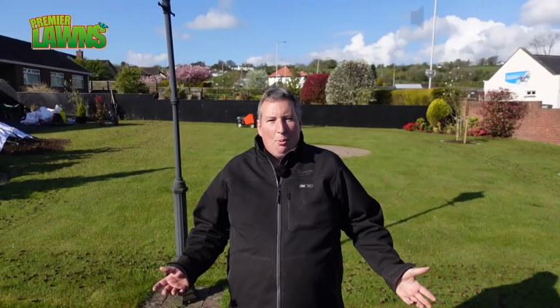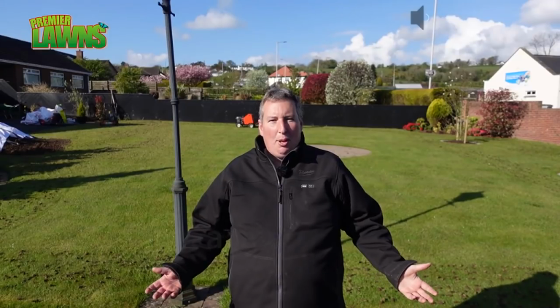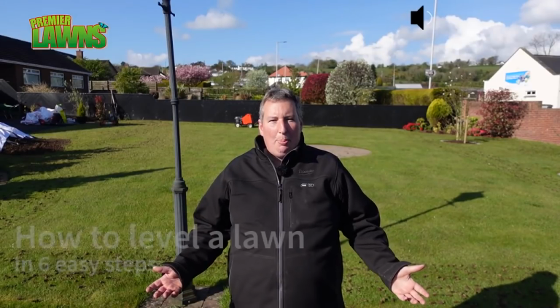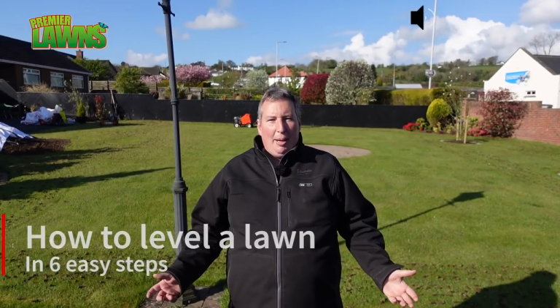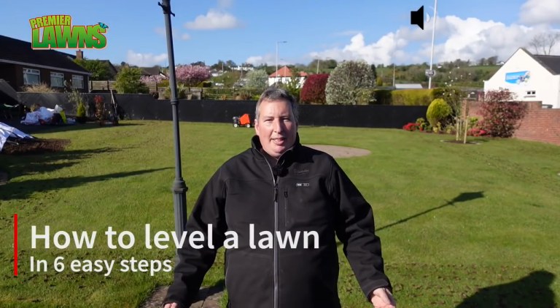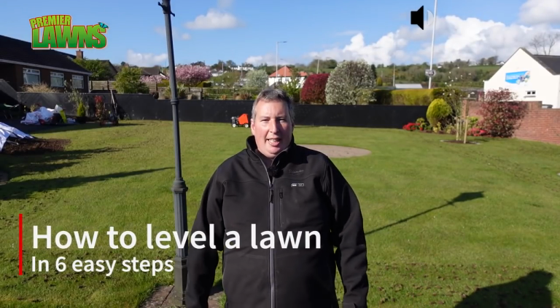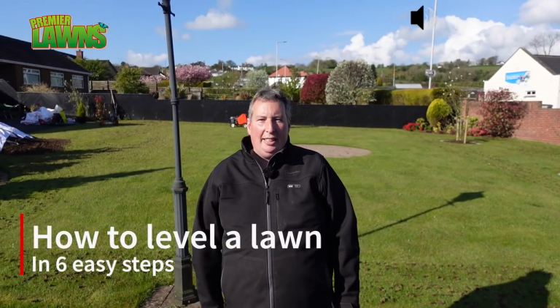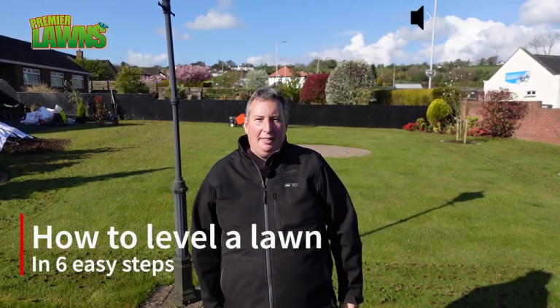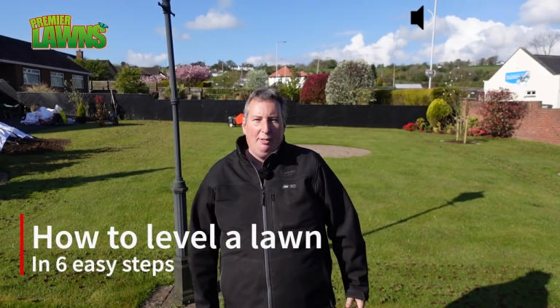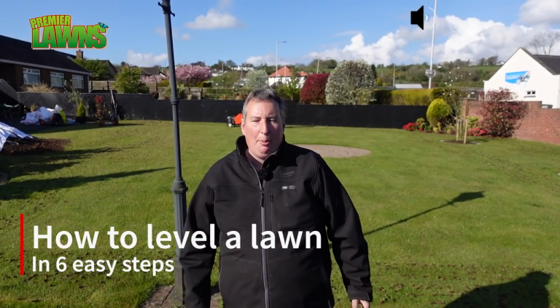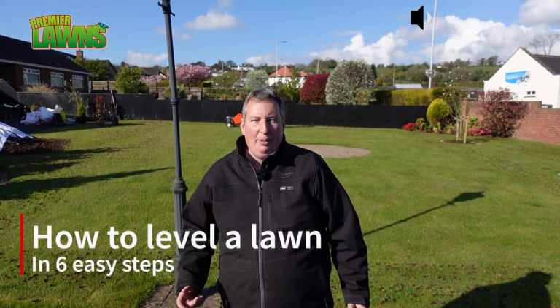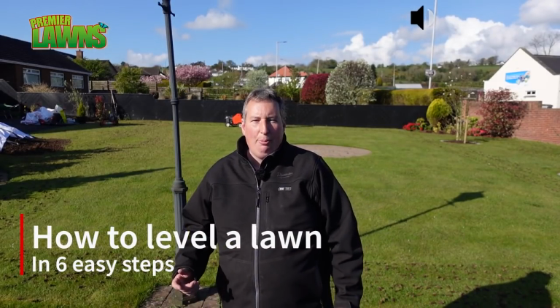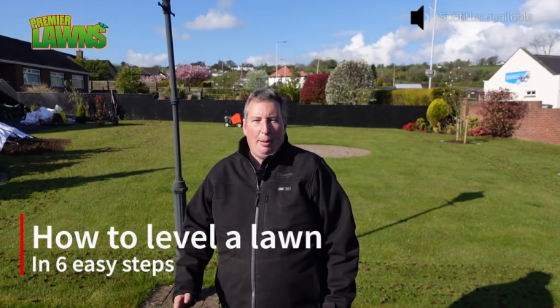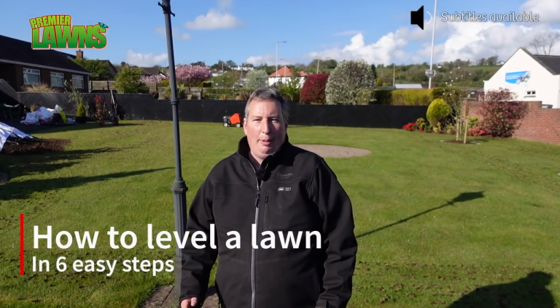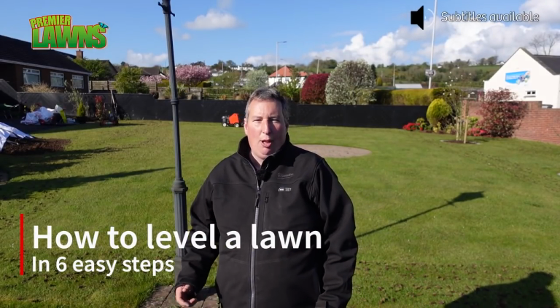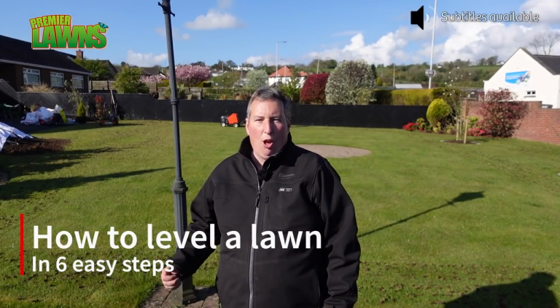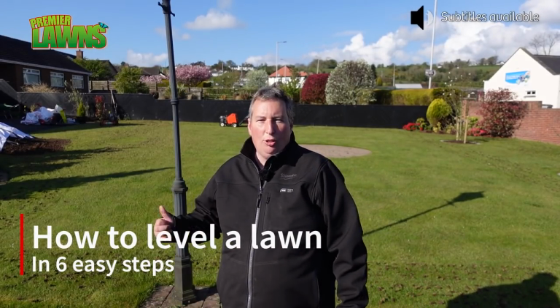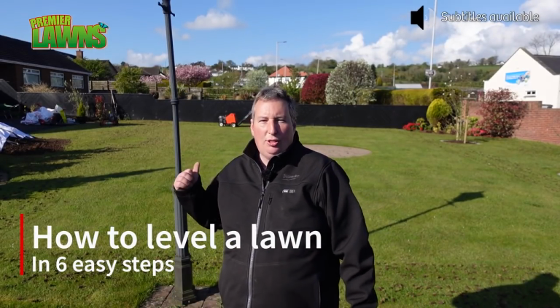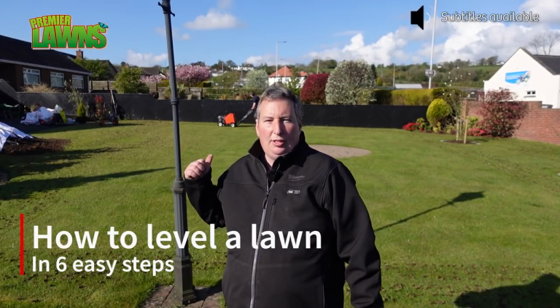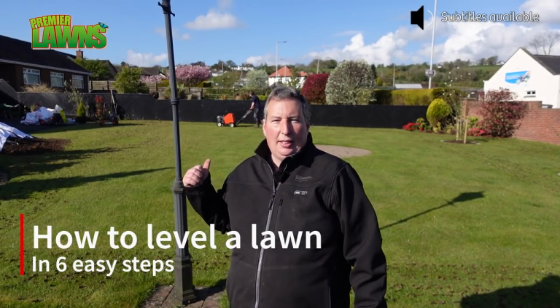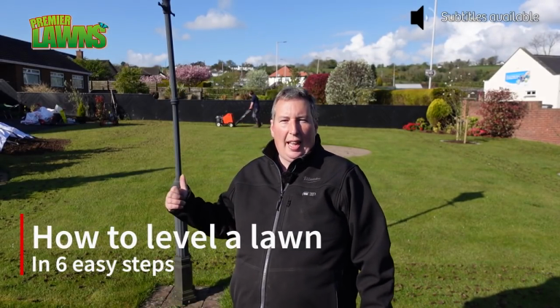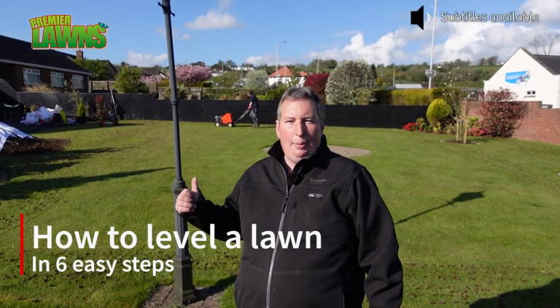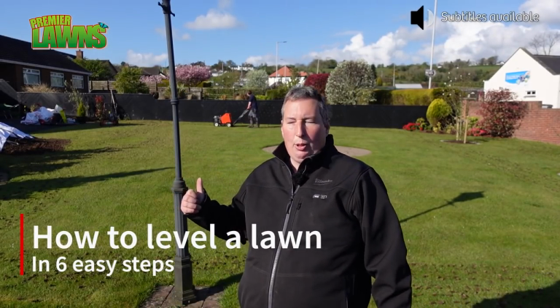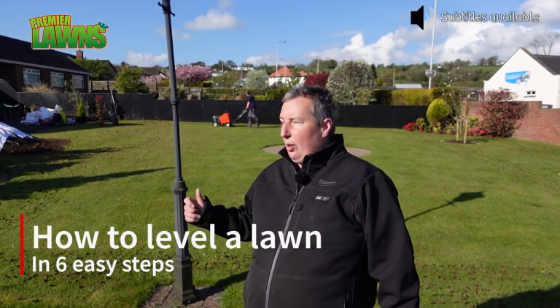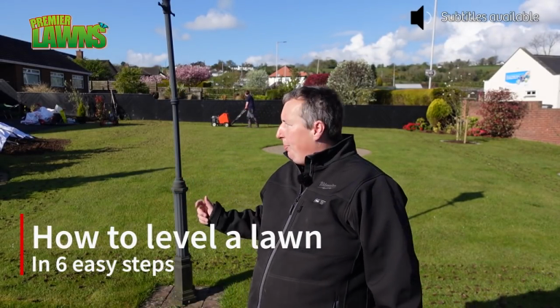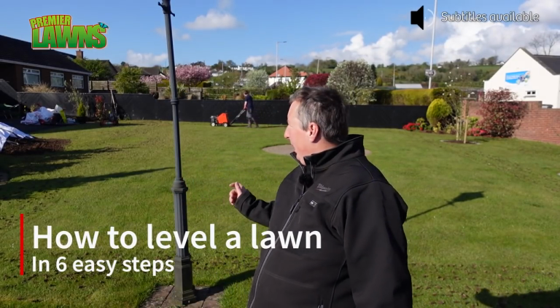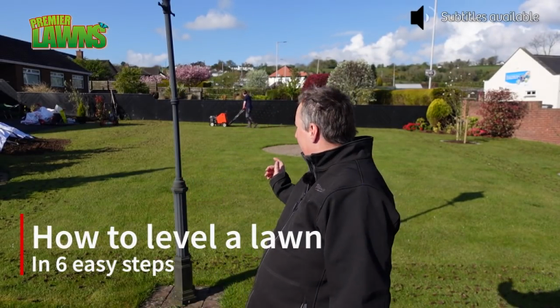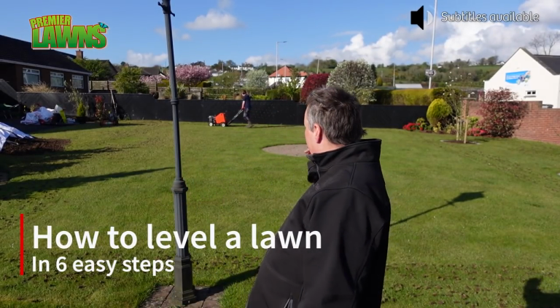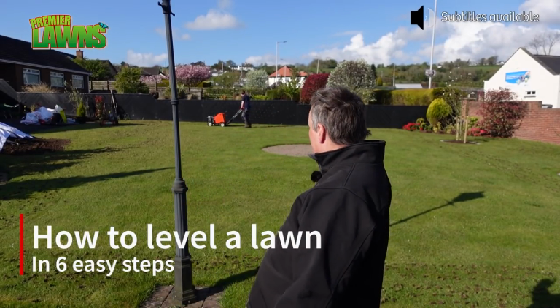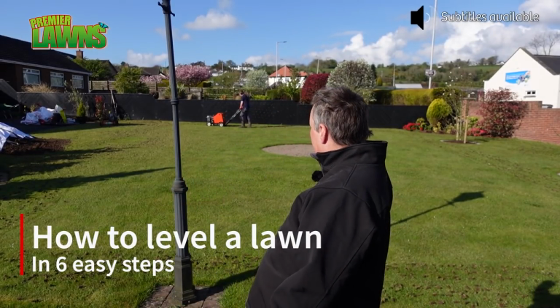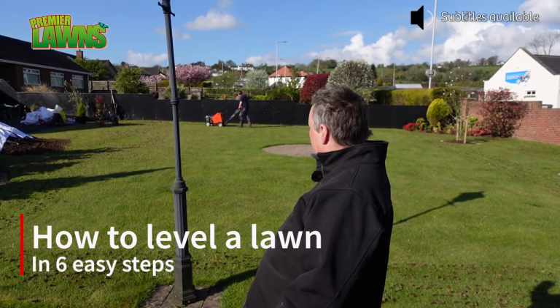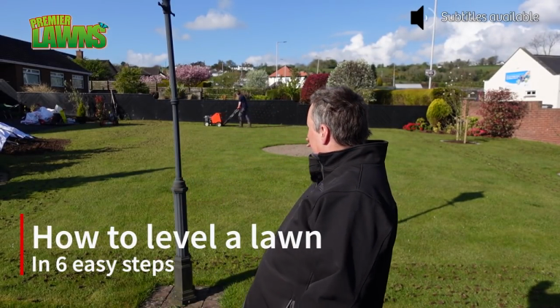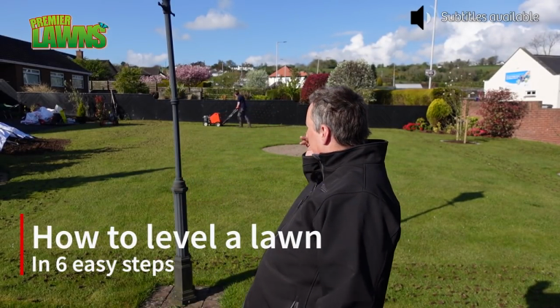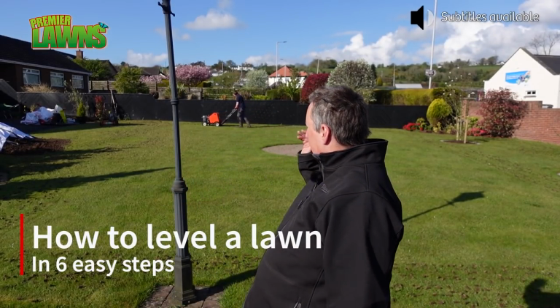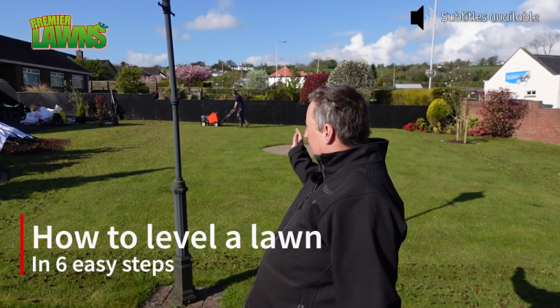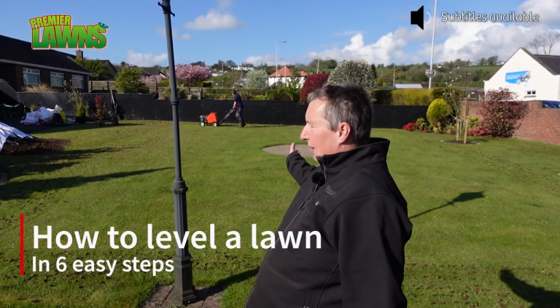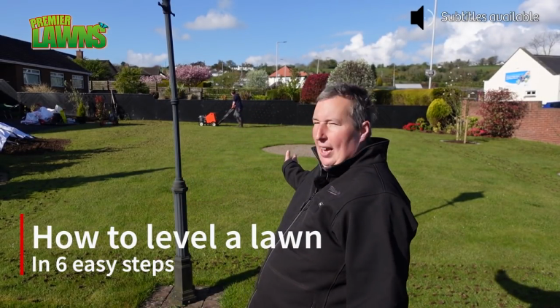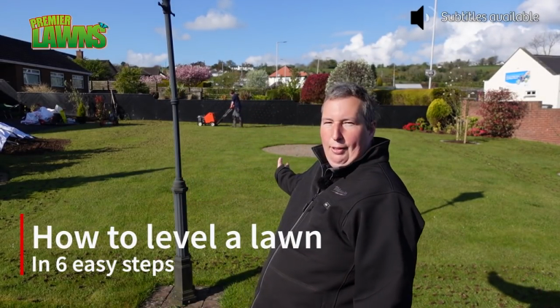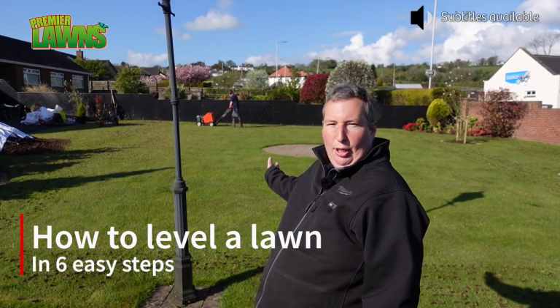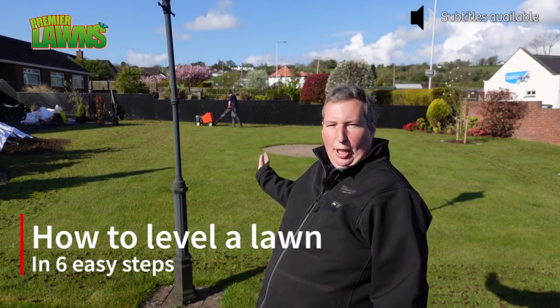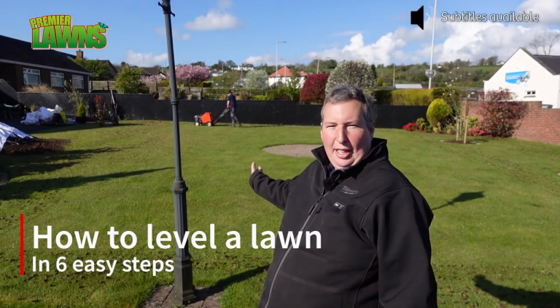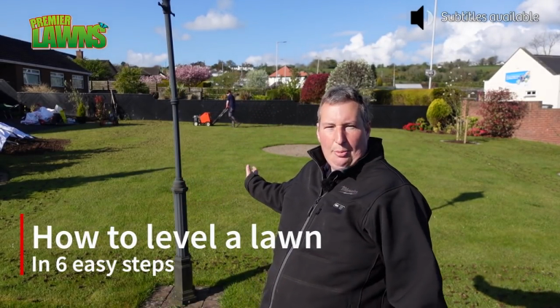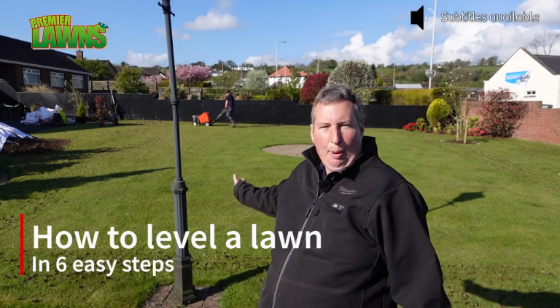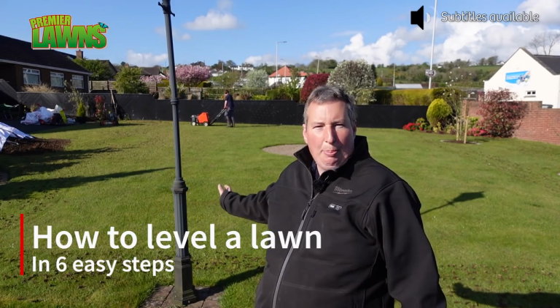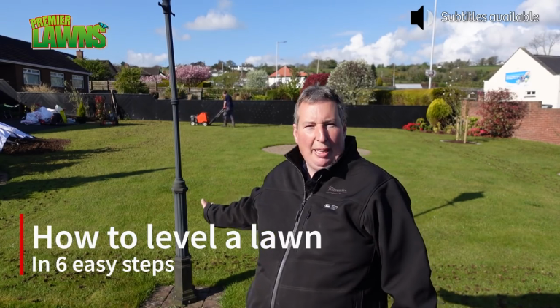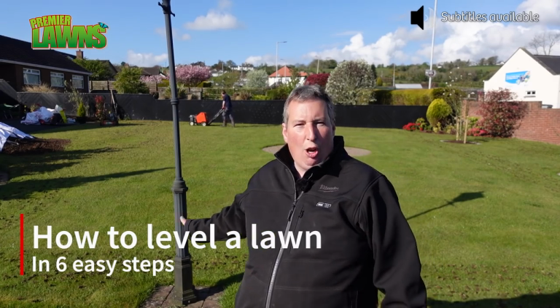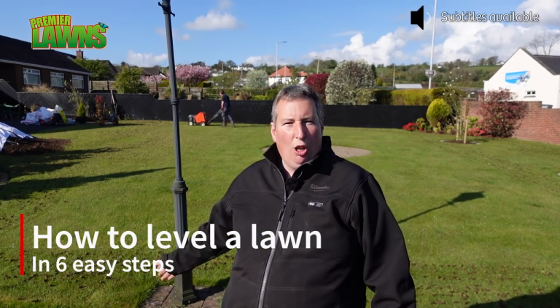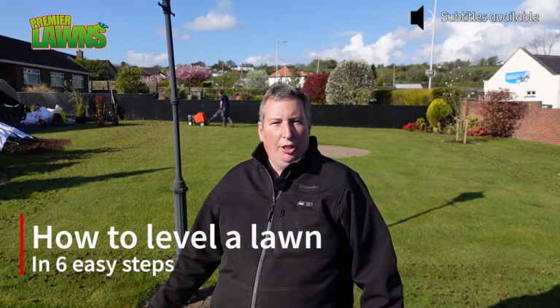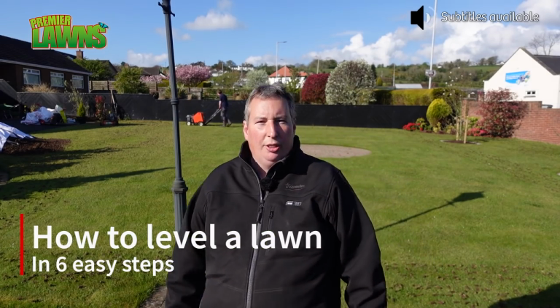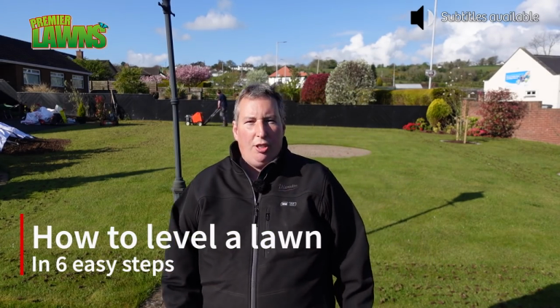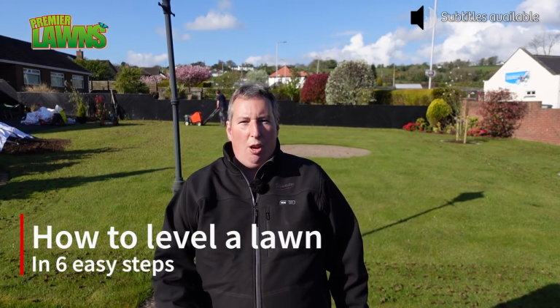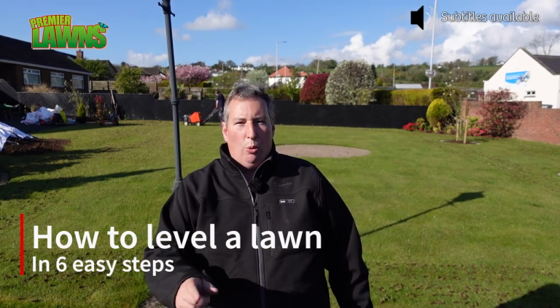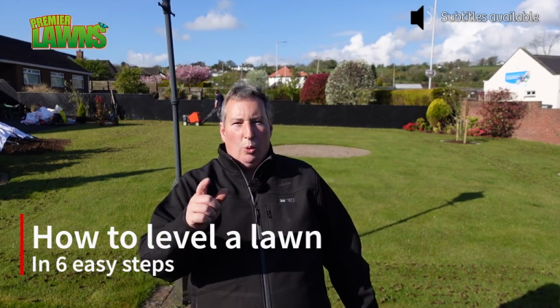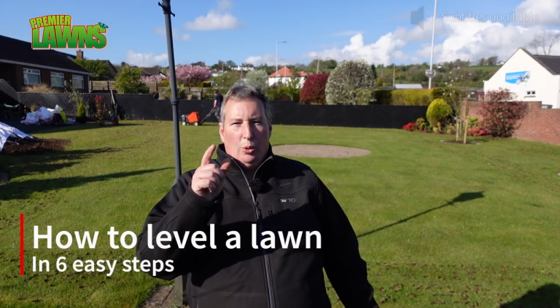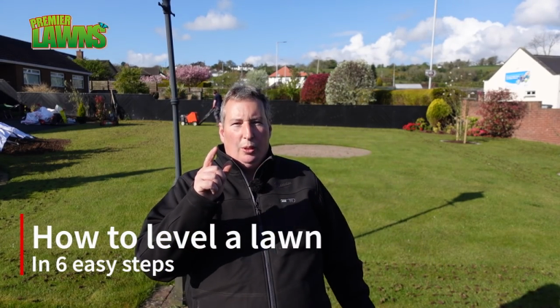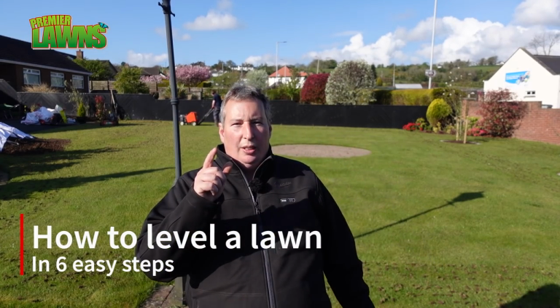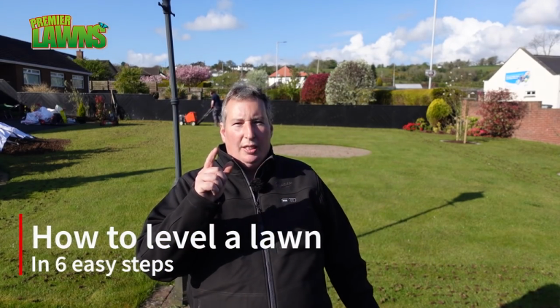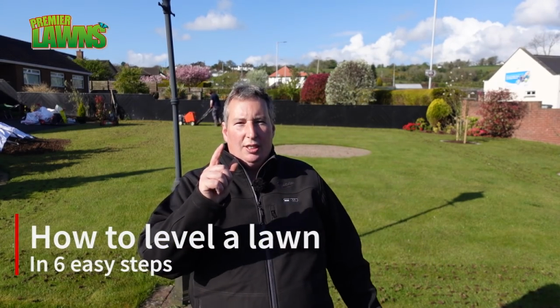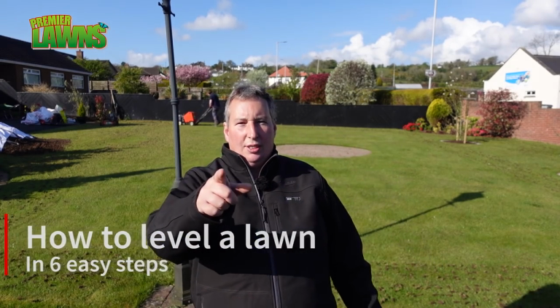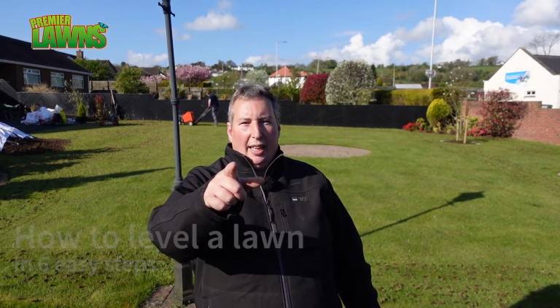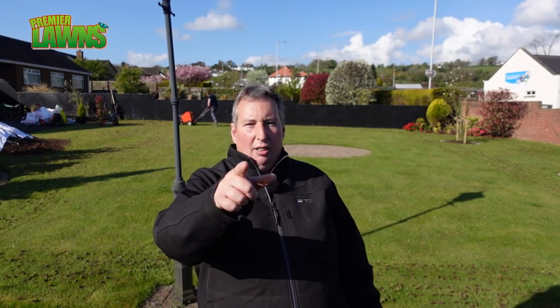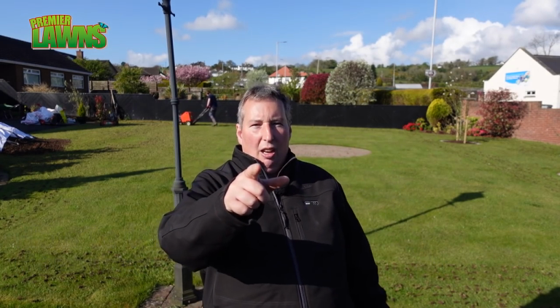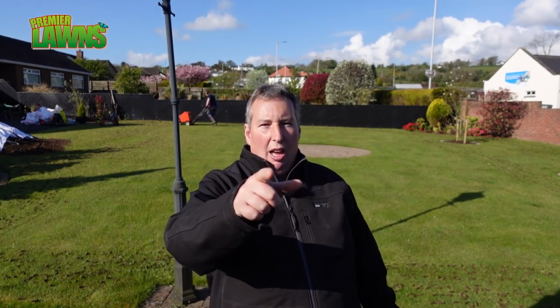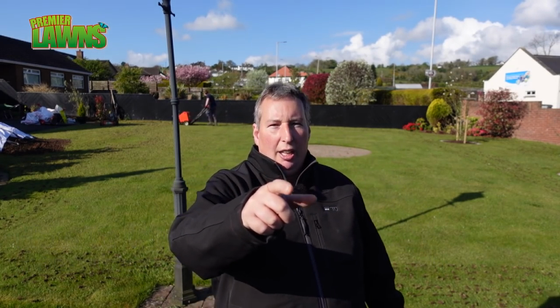What's up, I'm Robbie from Premier Lawn. Today we're going to be levelling out this bumpy lawn, so stick around.